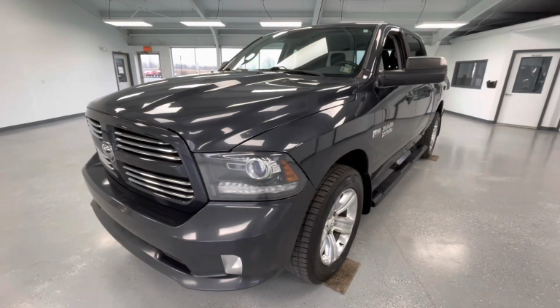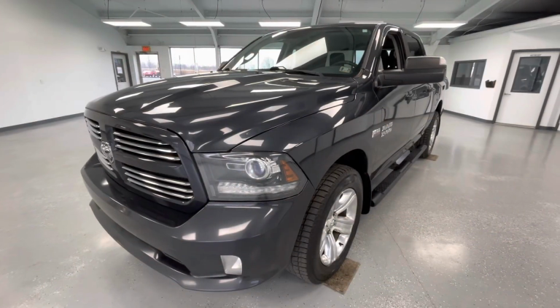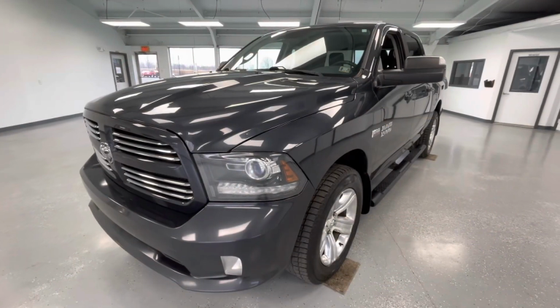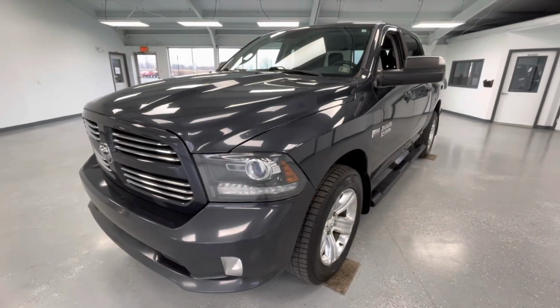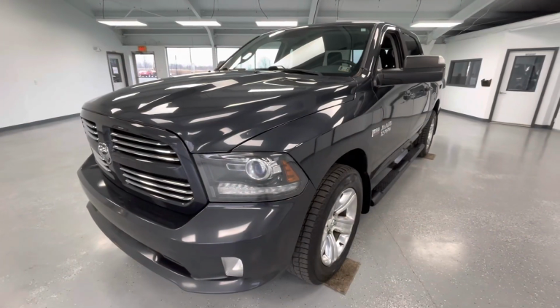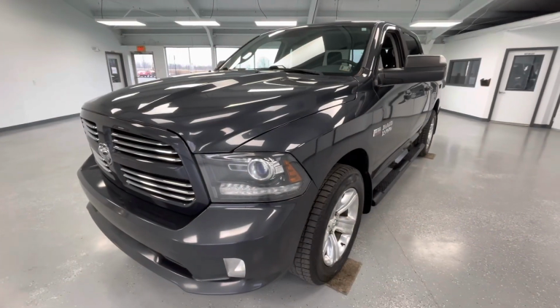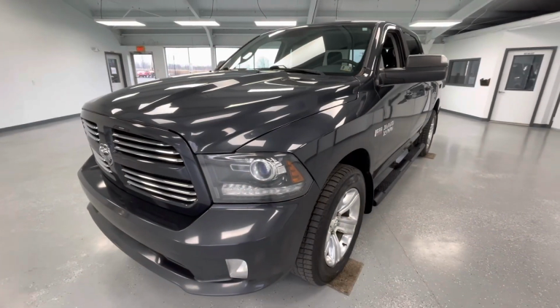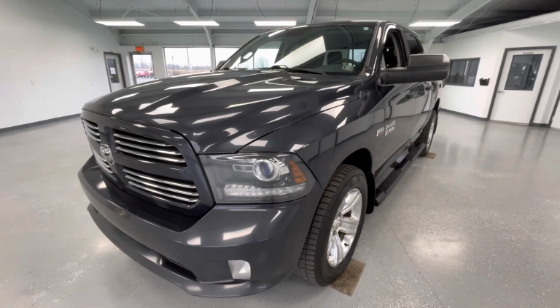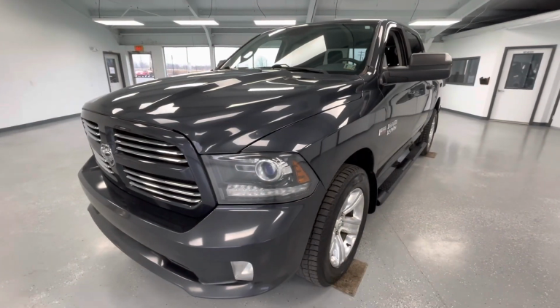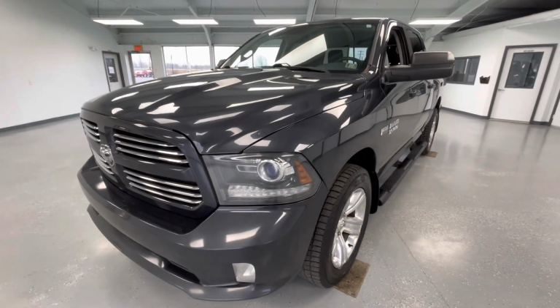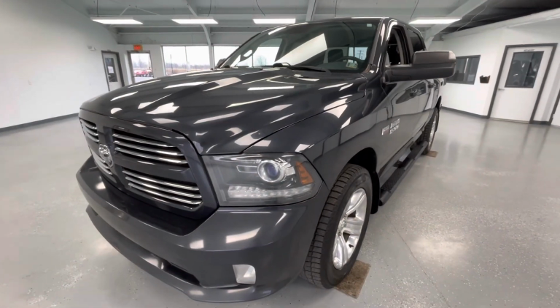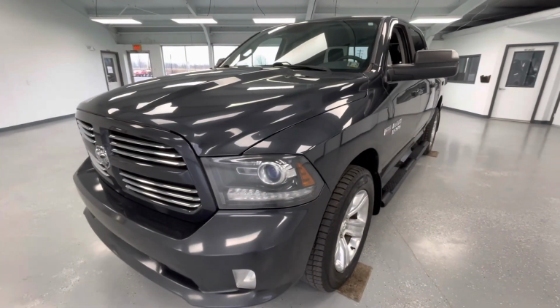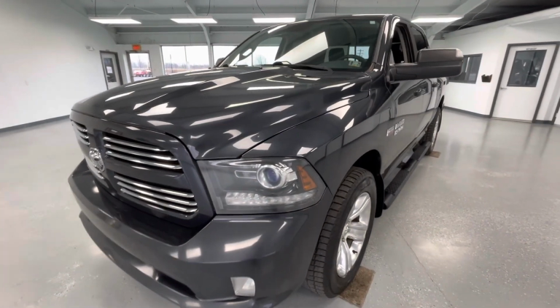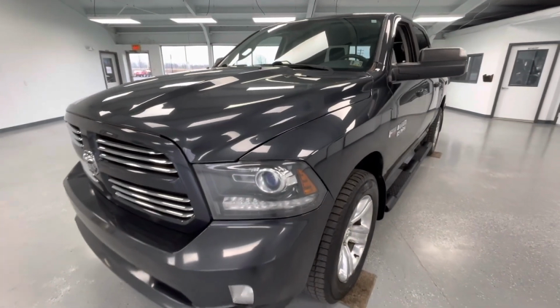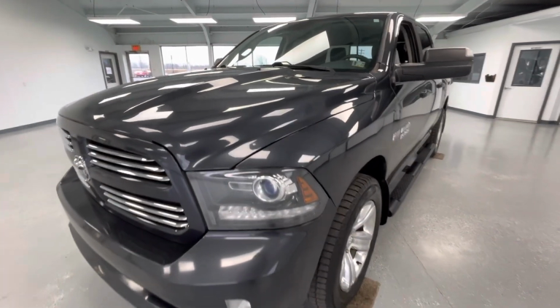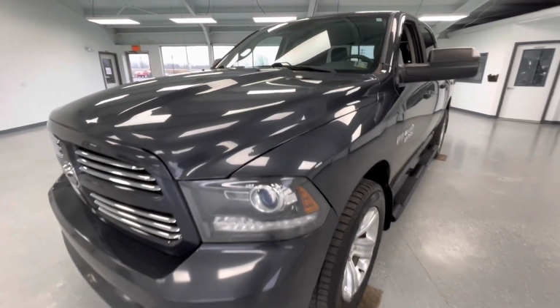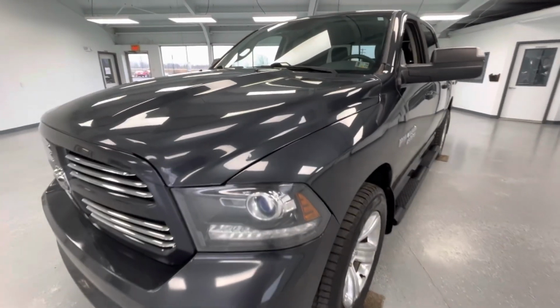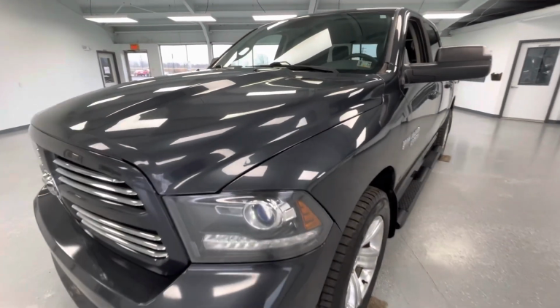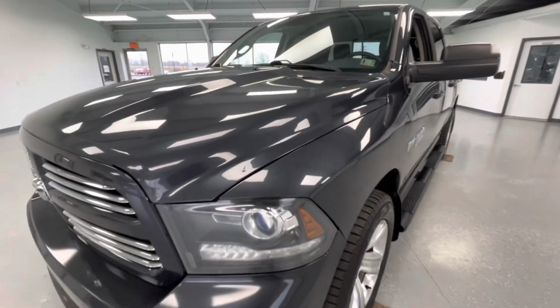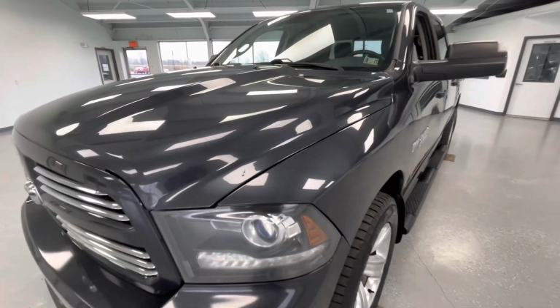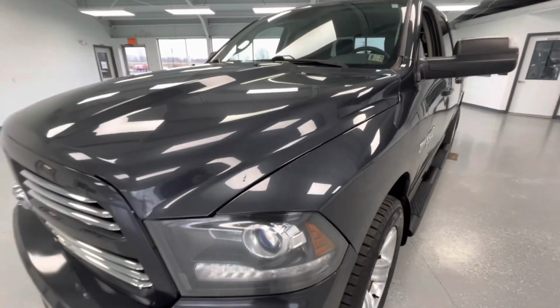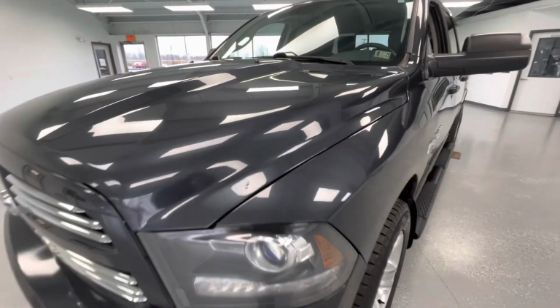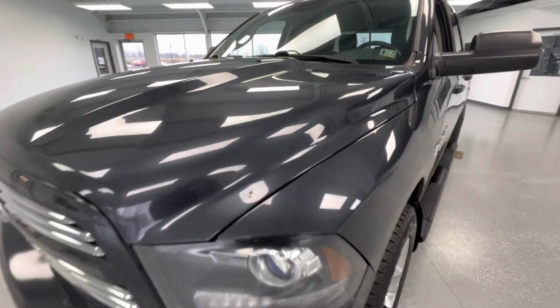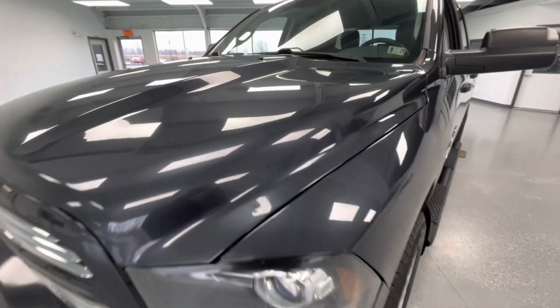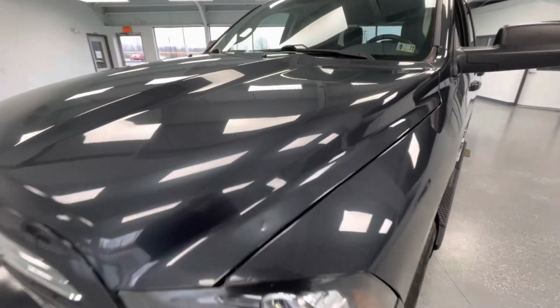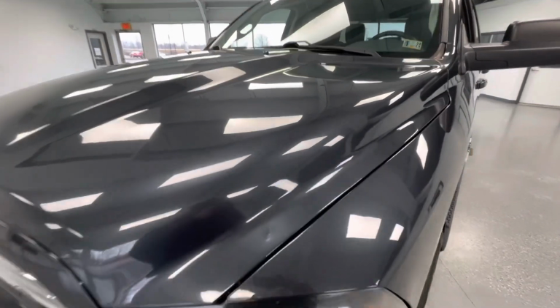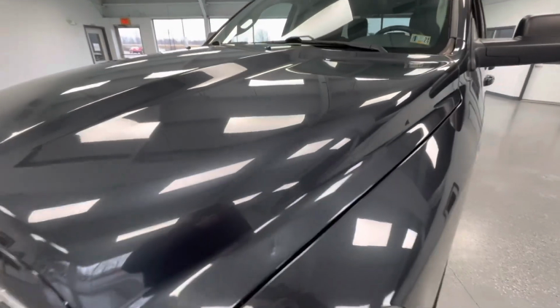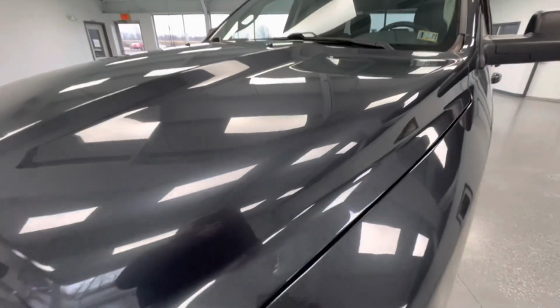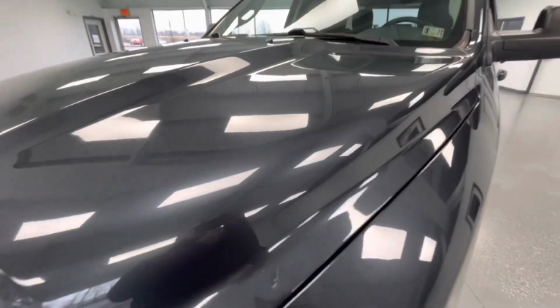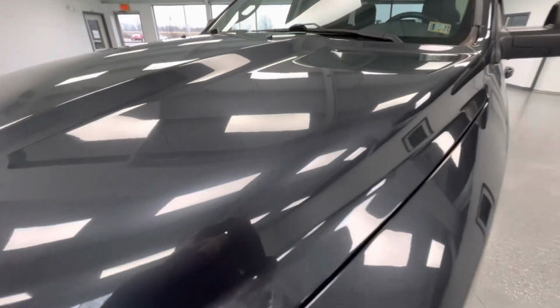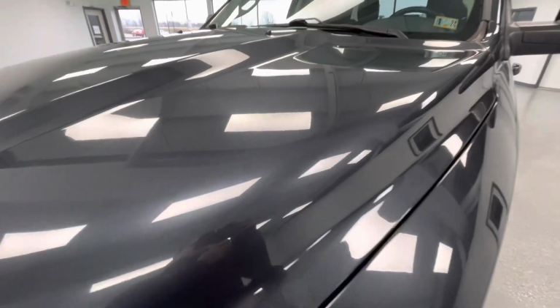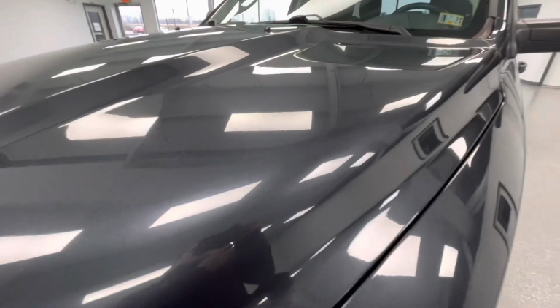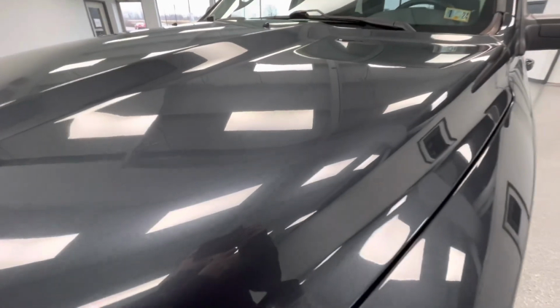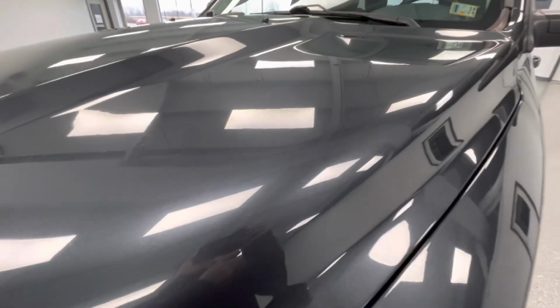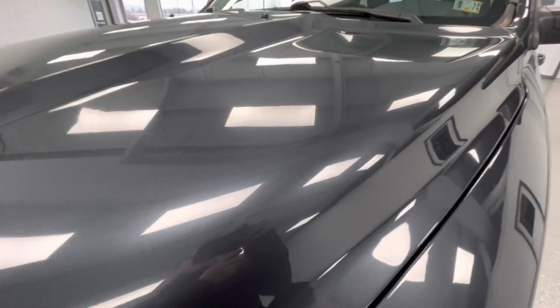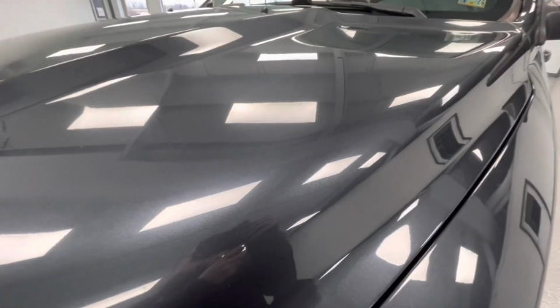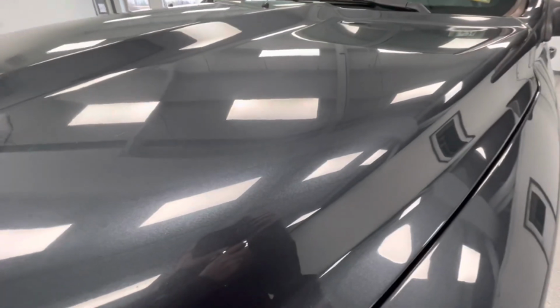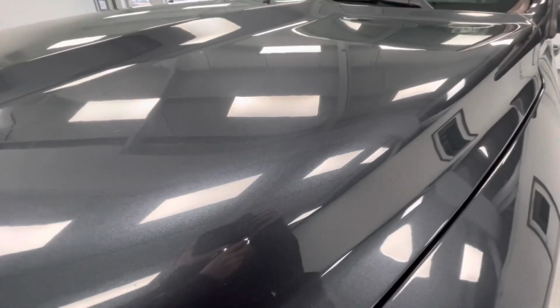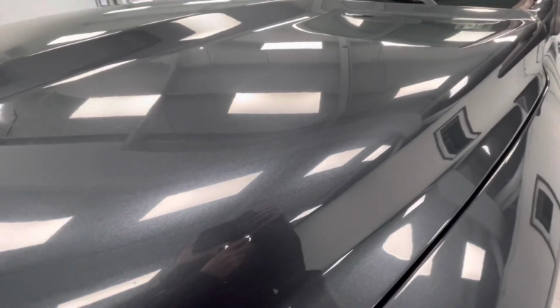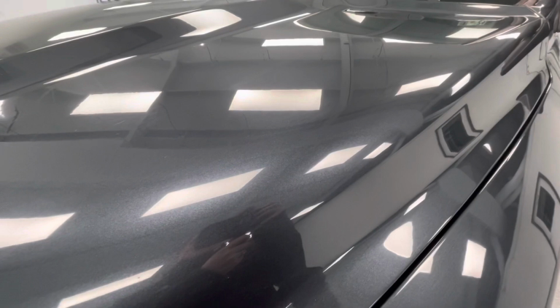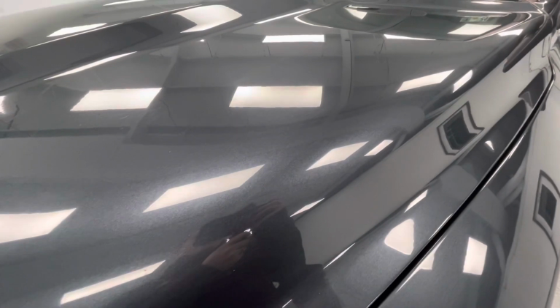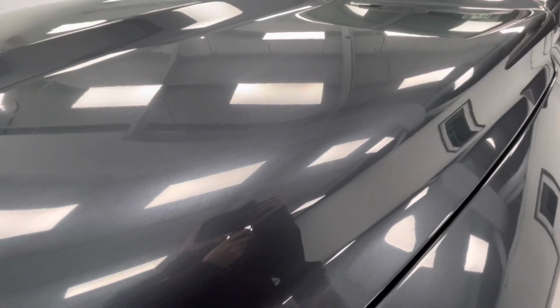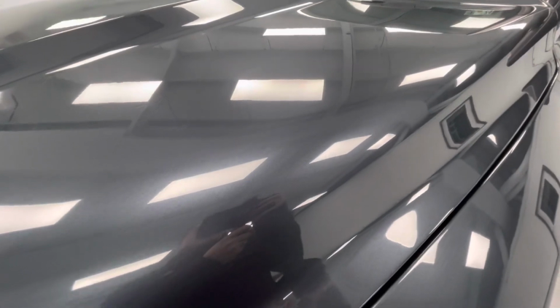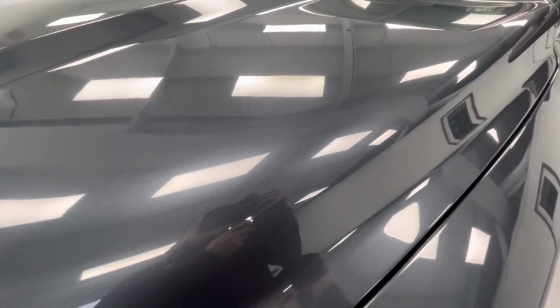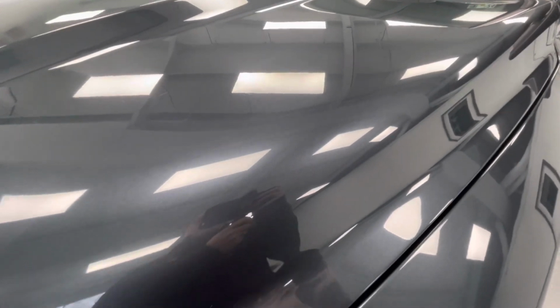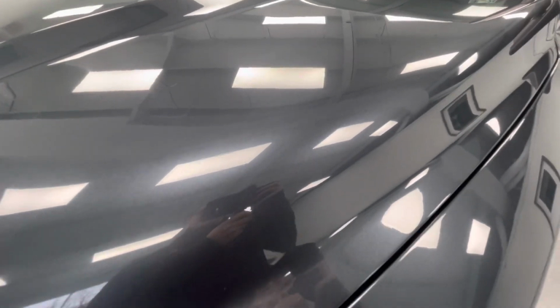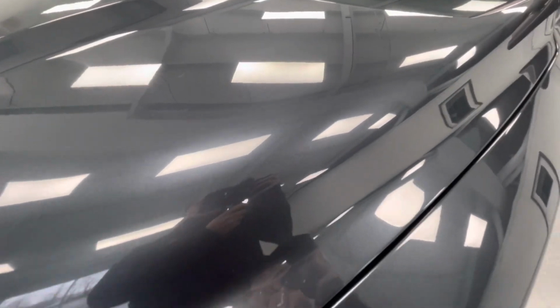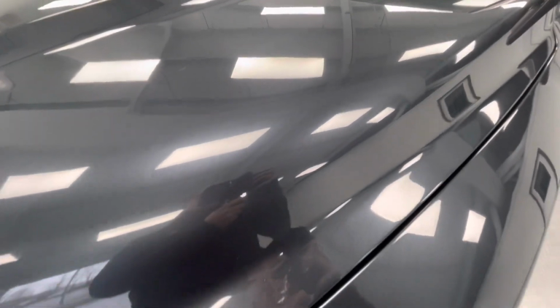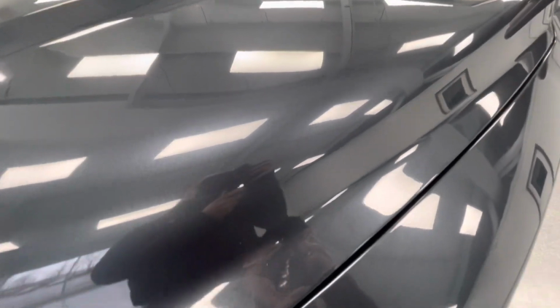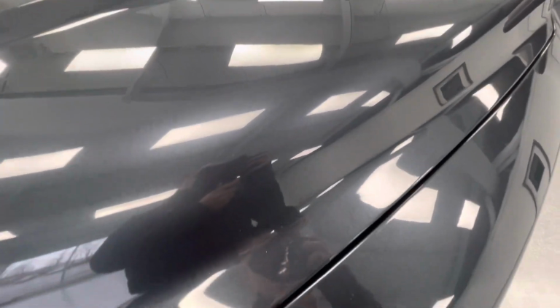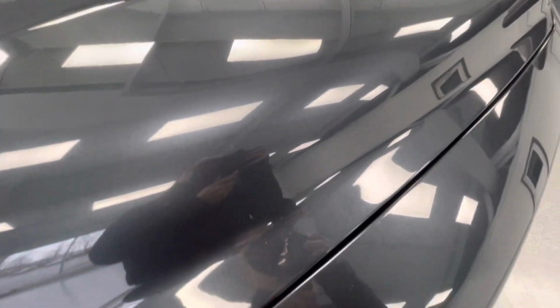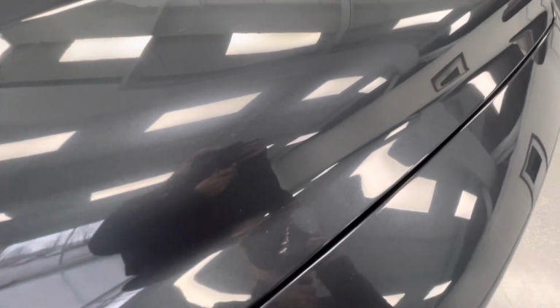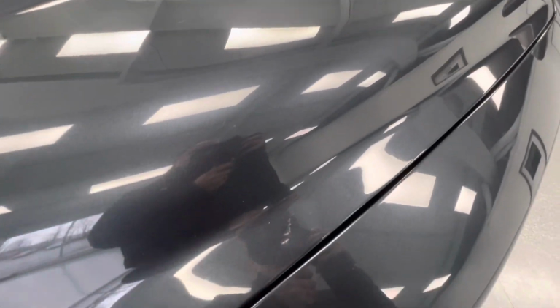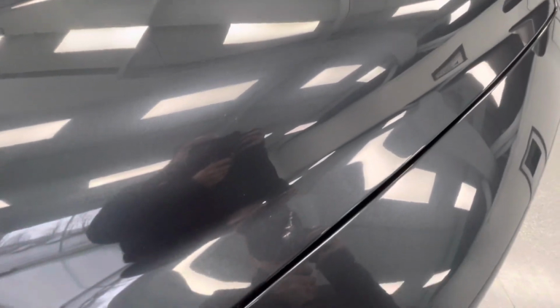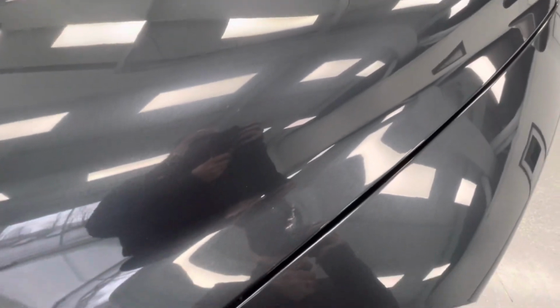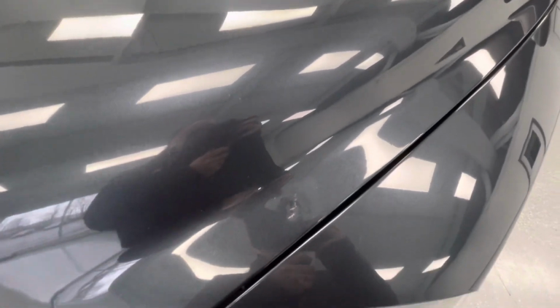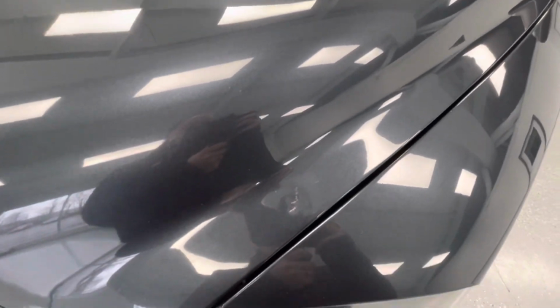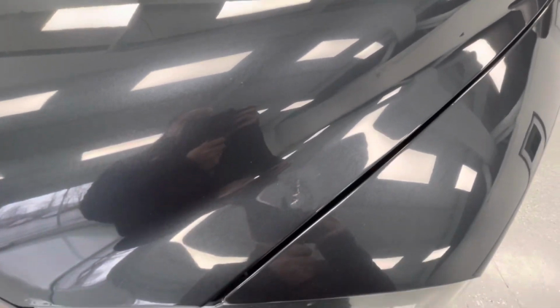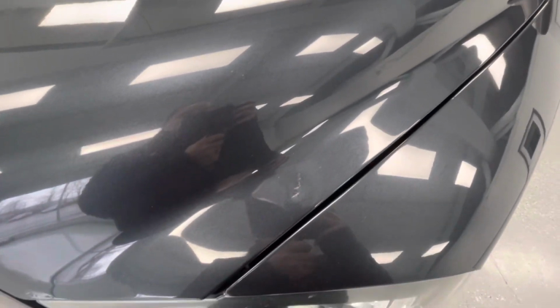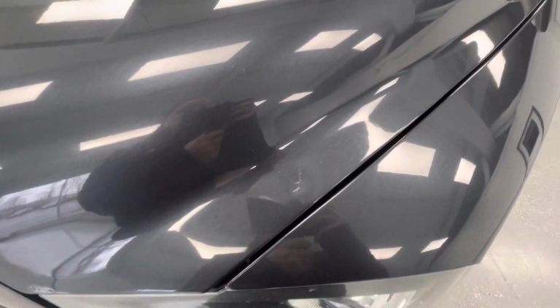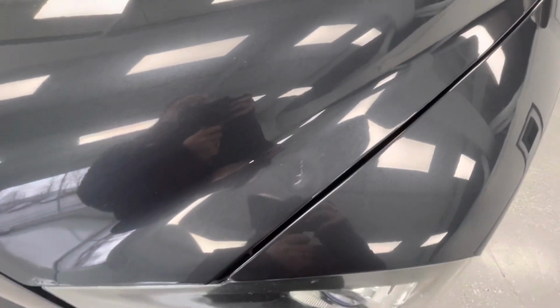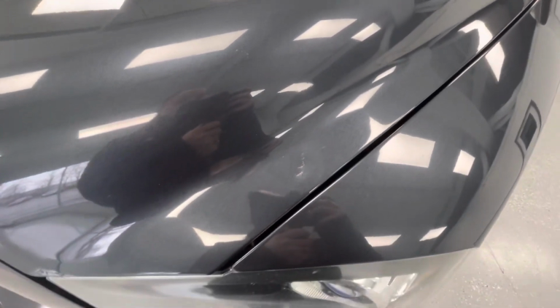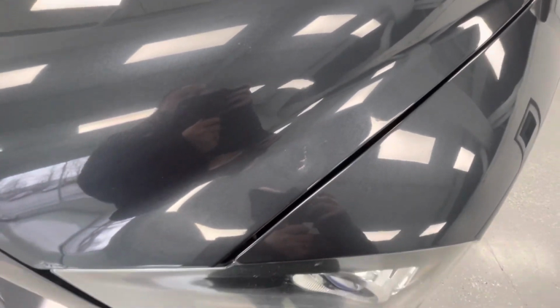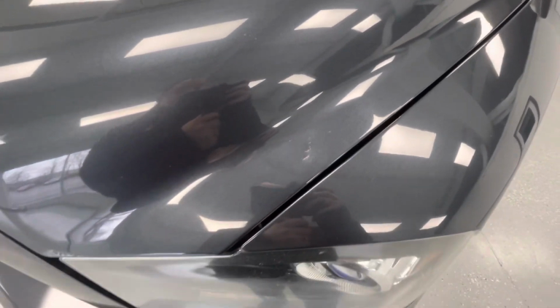For the final portion of this video, we are going to walk around and show you any imperfections you may find. Starting here at the front end, you will have a couple of stone chips as well as a couple of scratches.